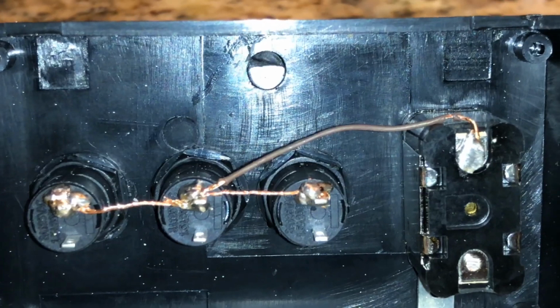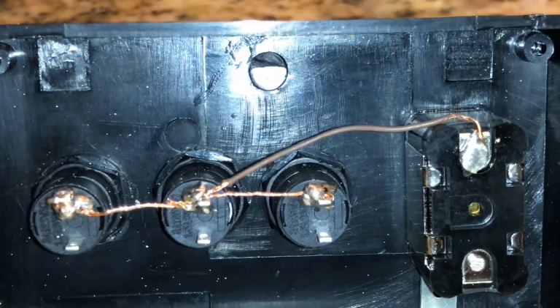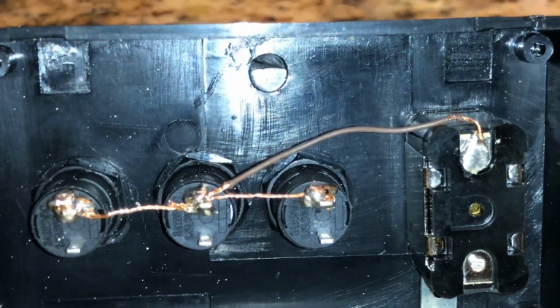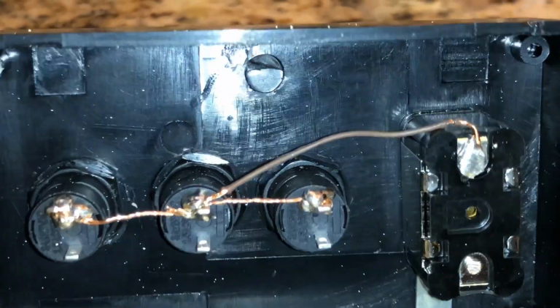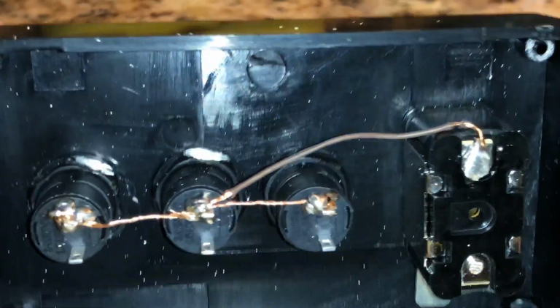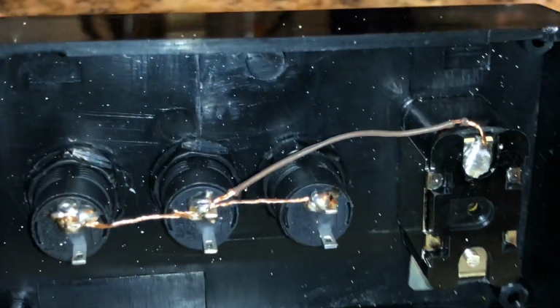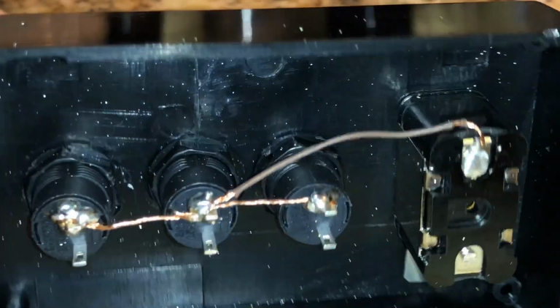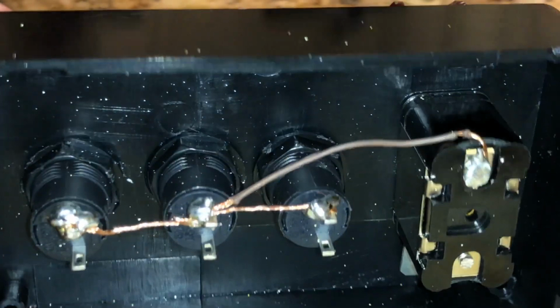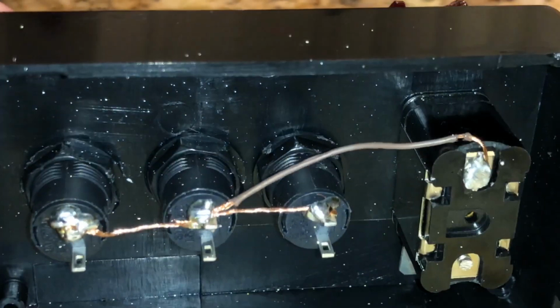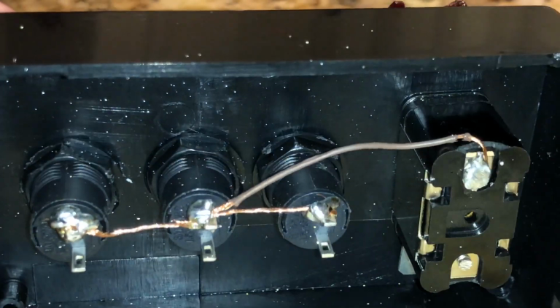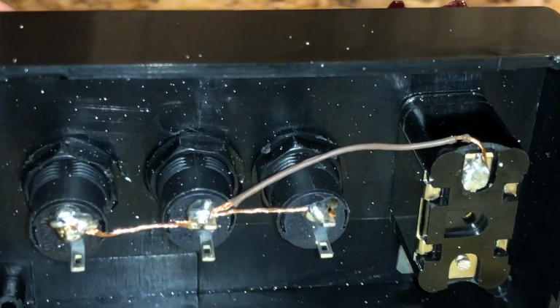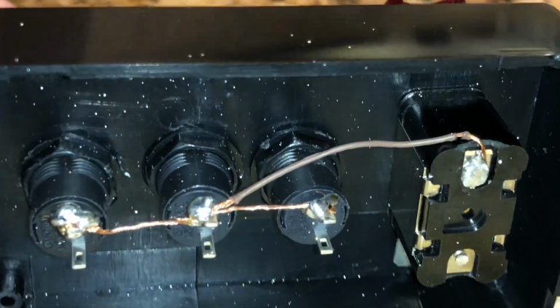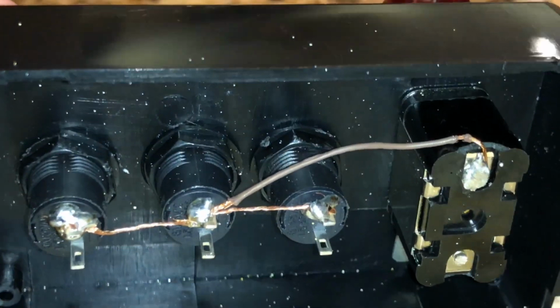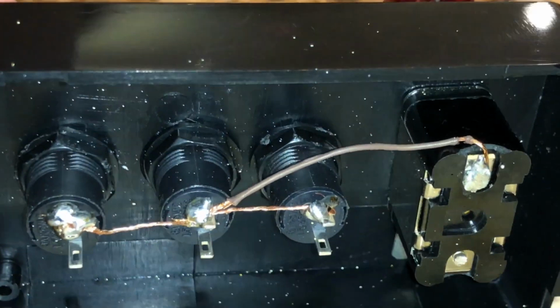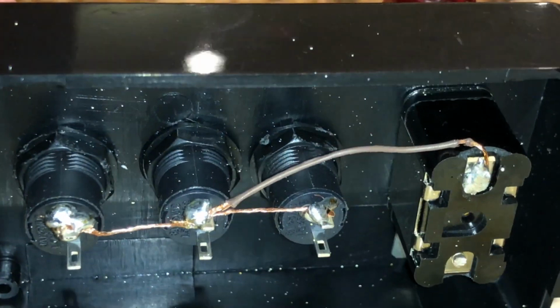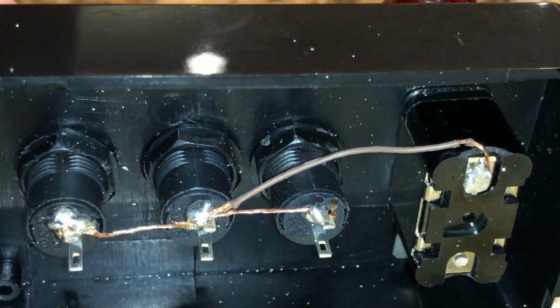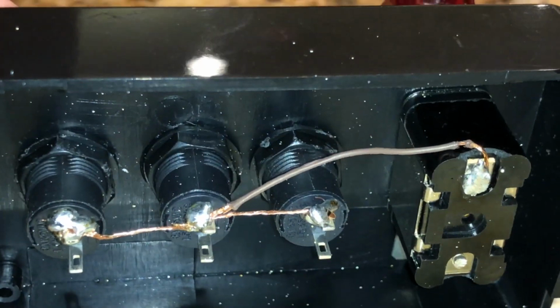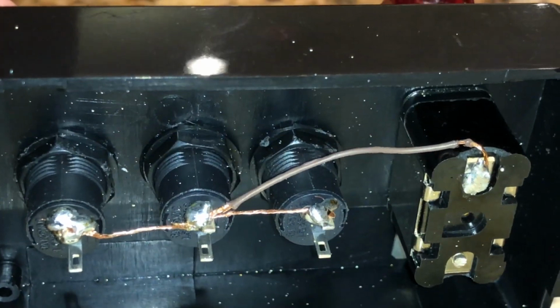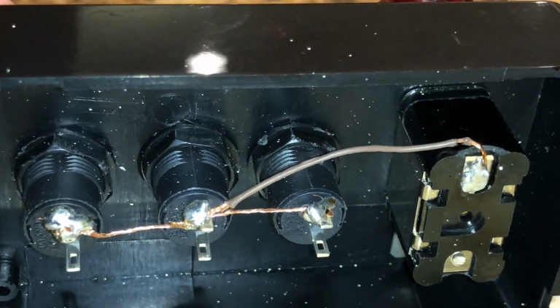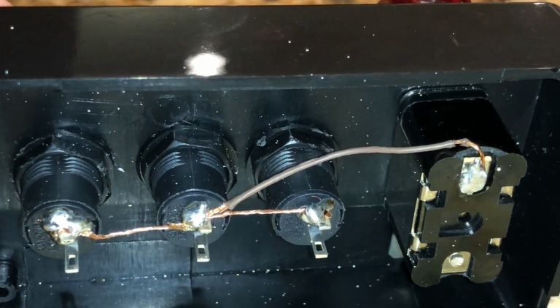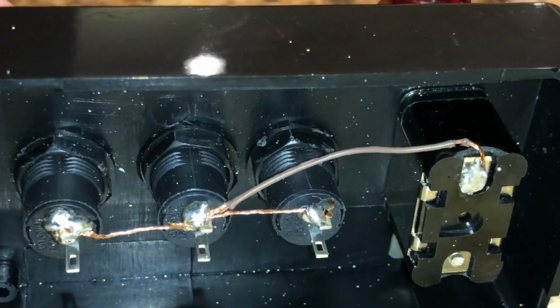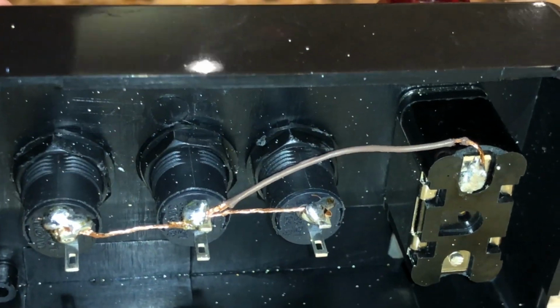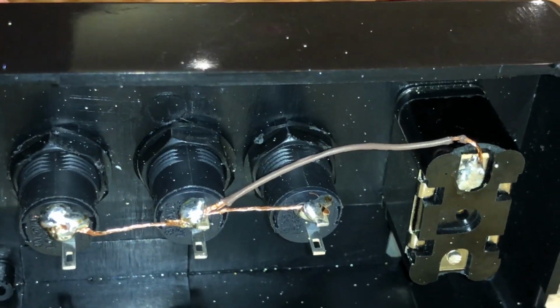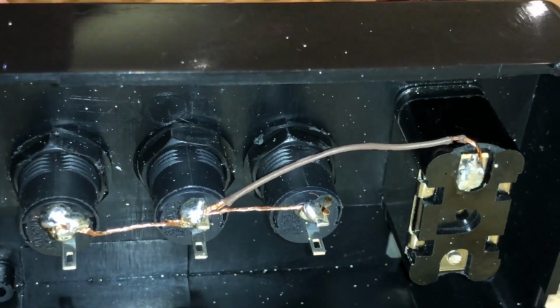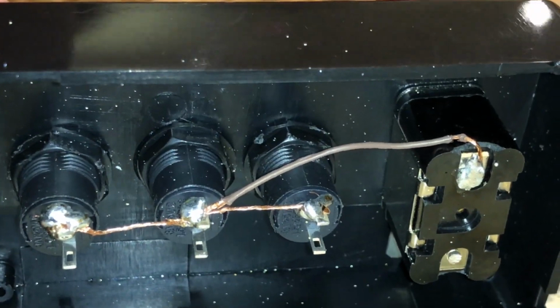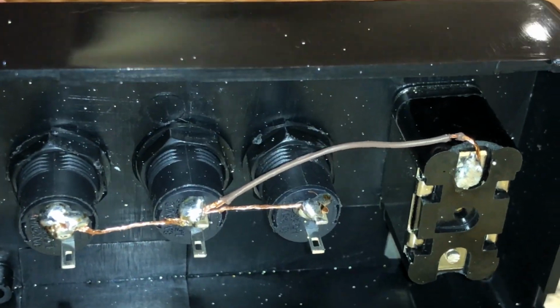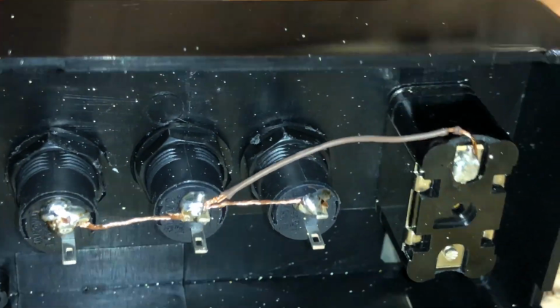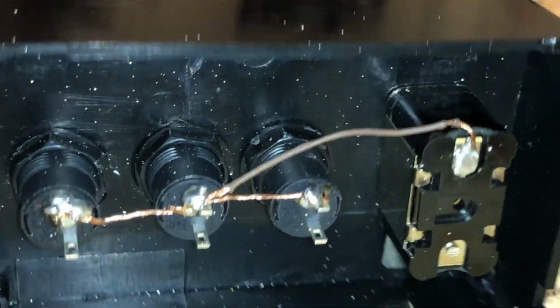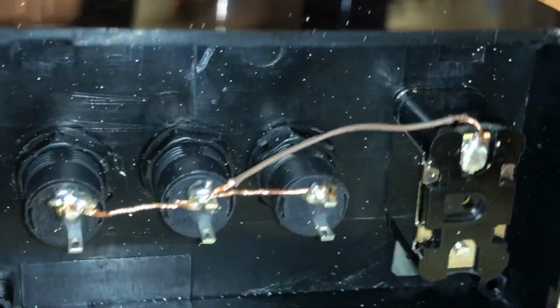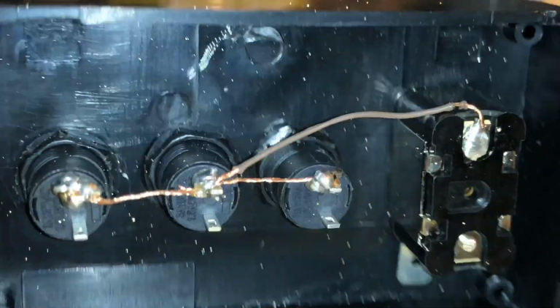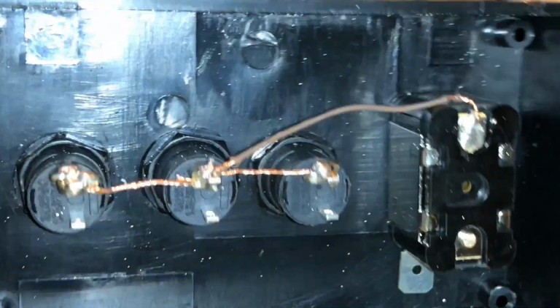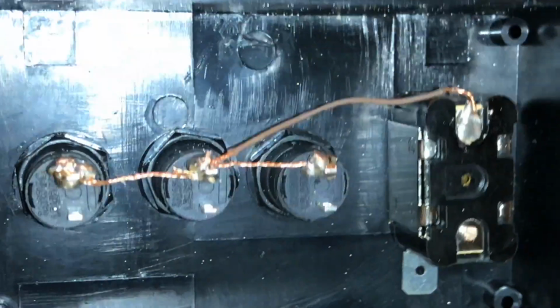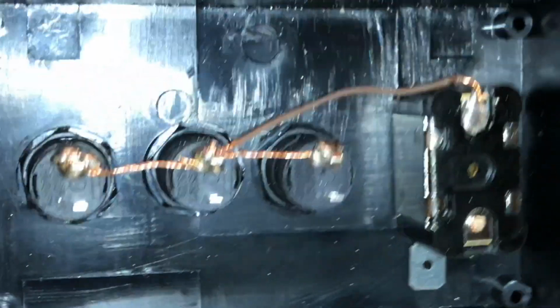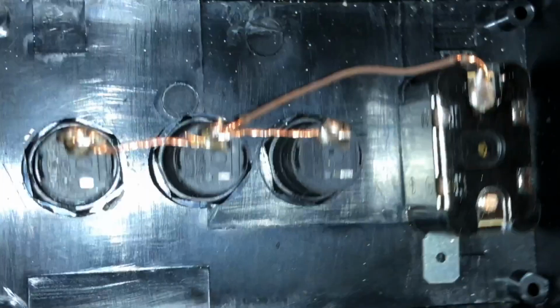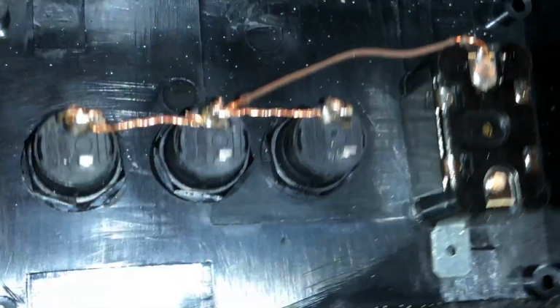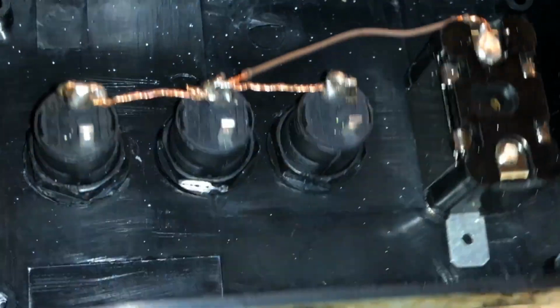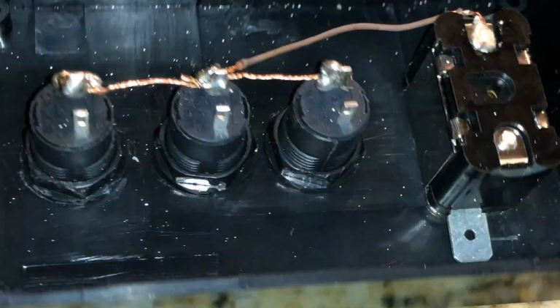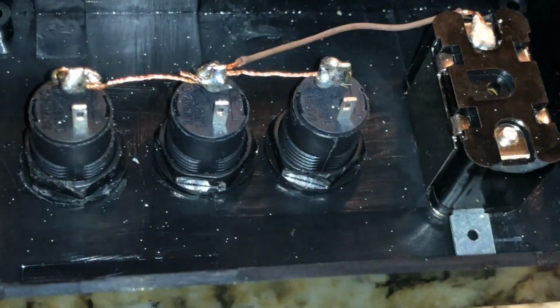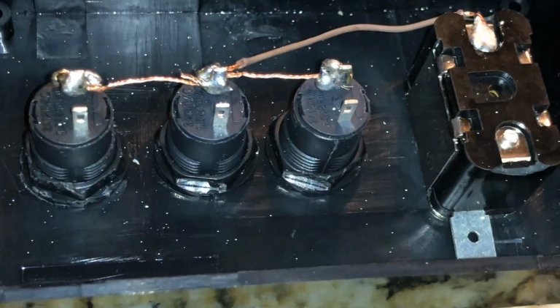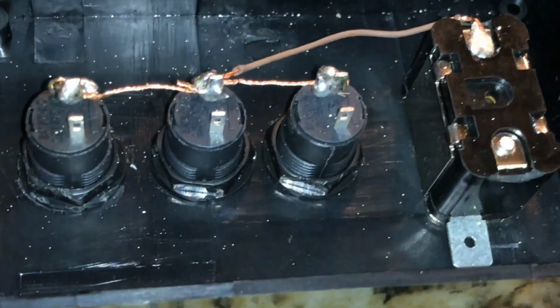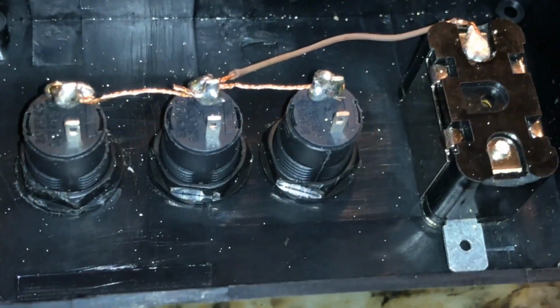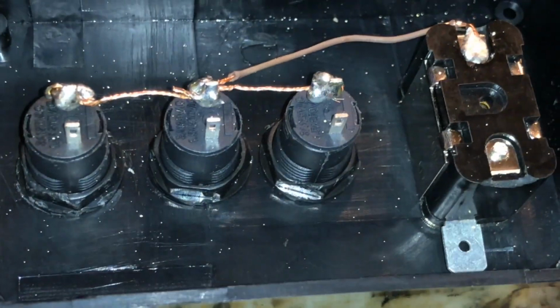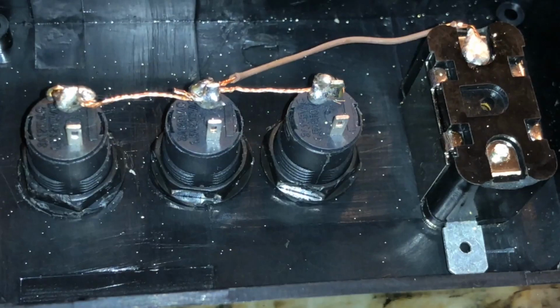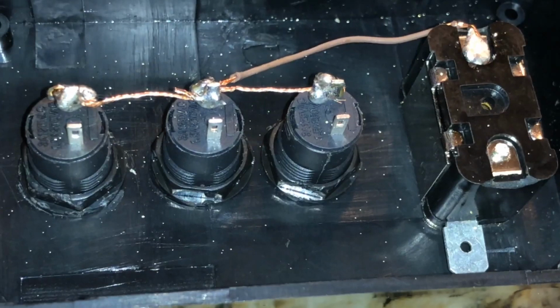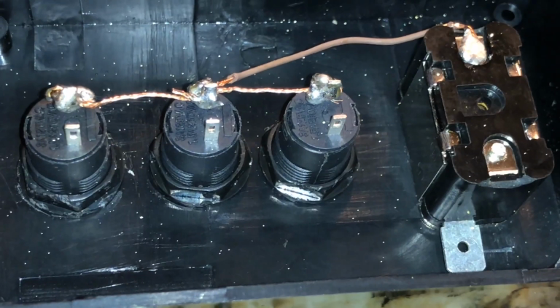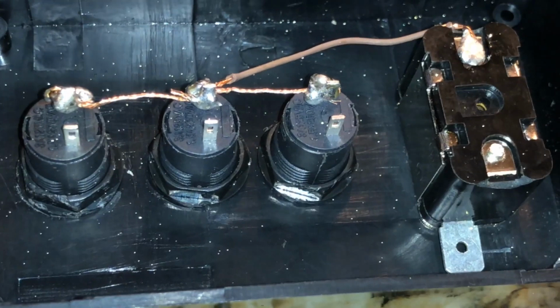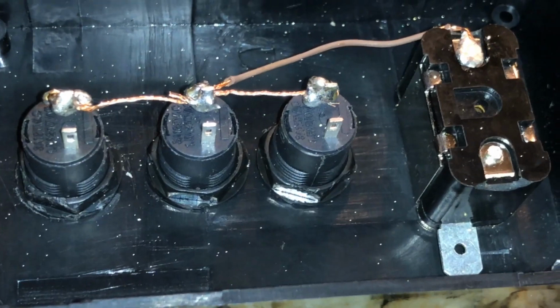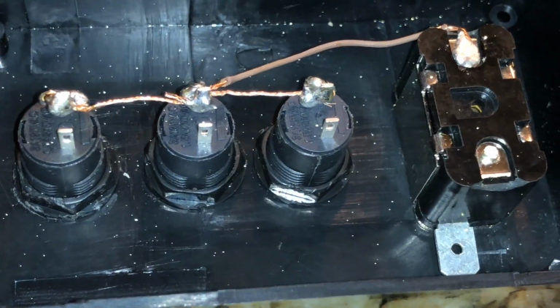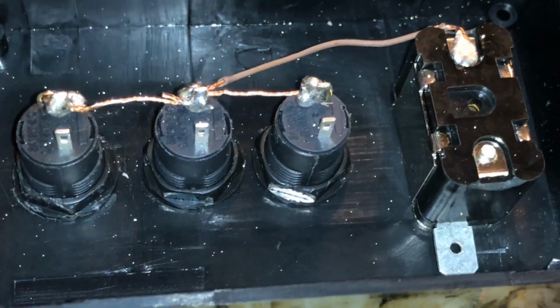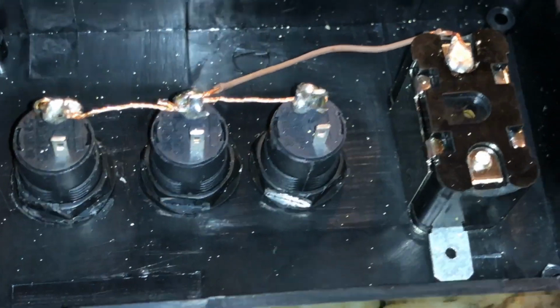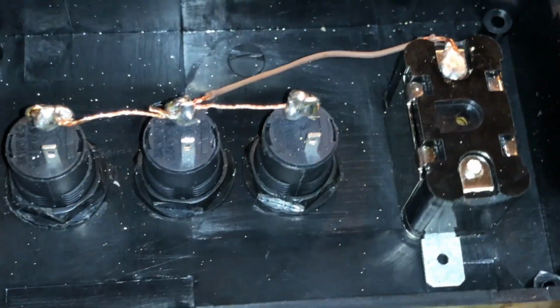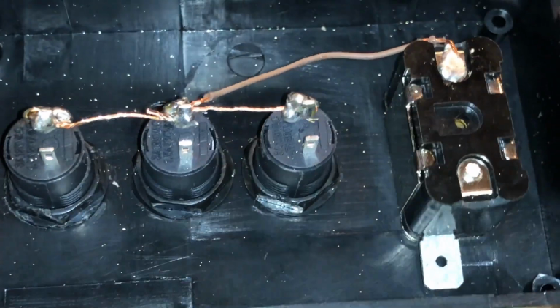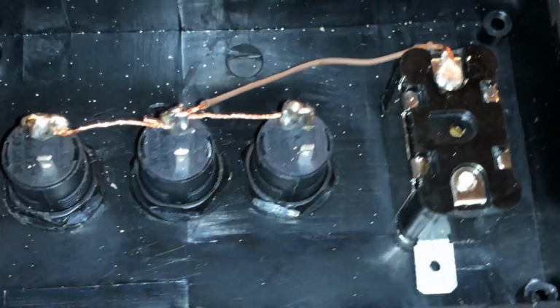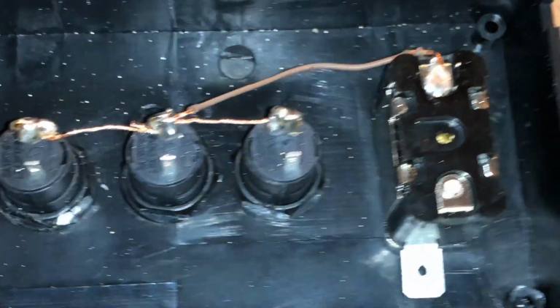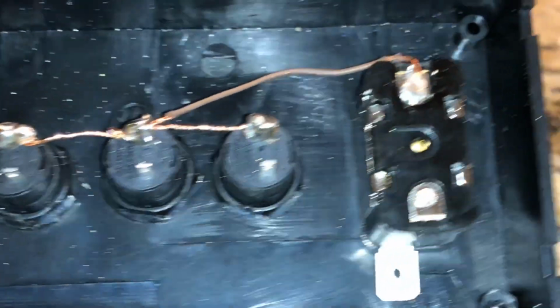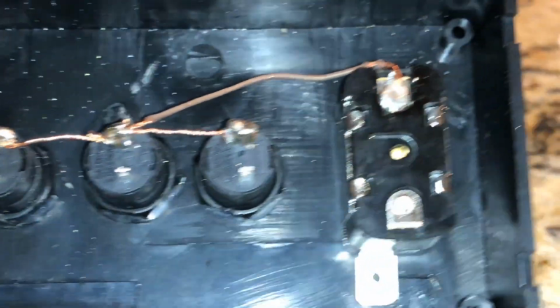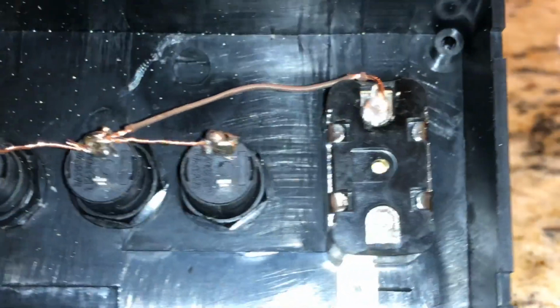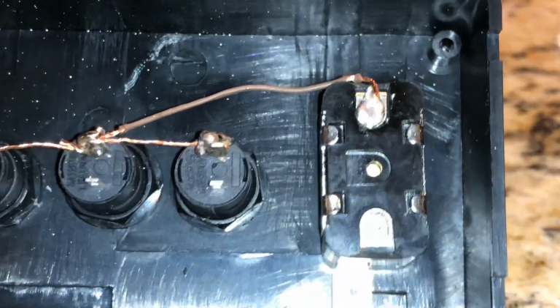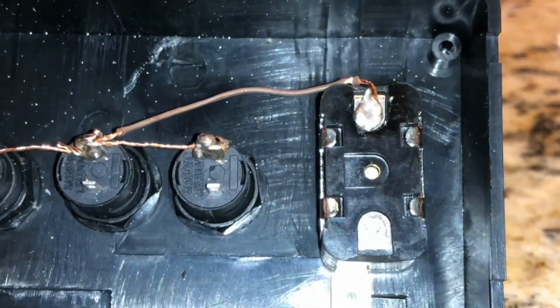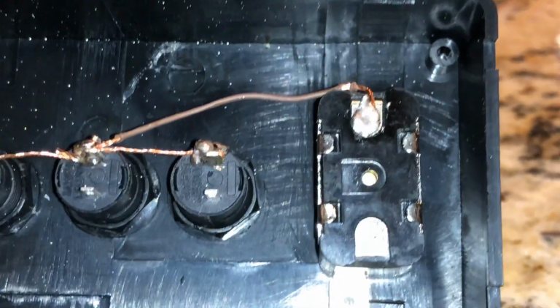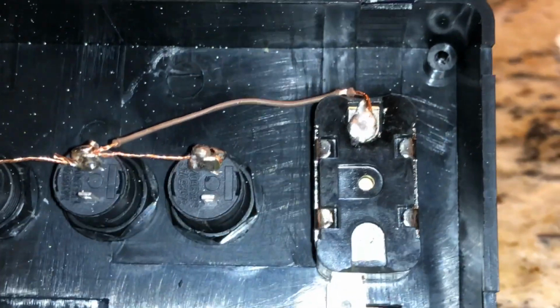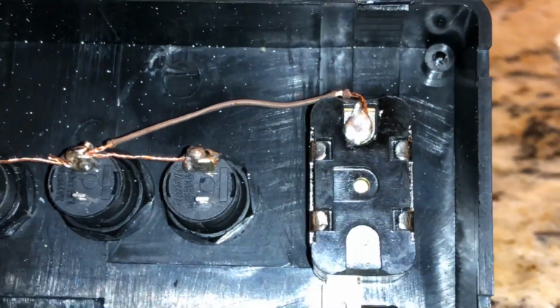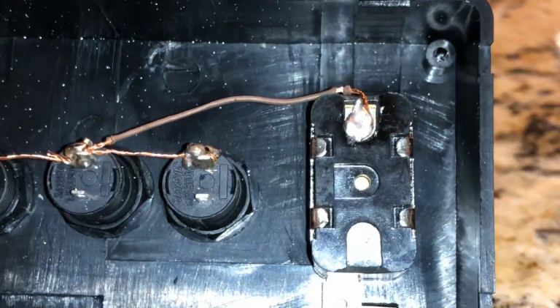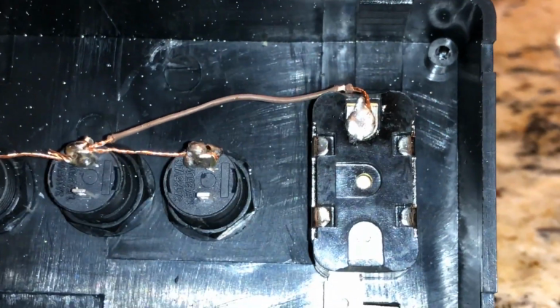Just get some solder and dab it on each one of these connections. I'm not the best at soldering, but it works, so whatever.